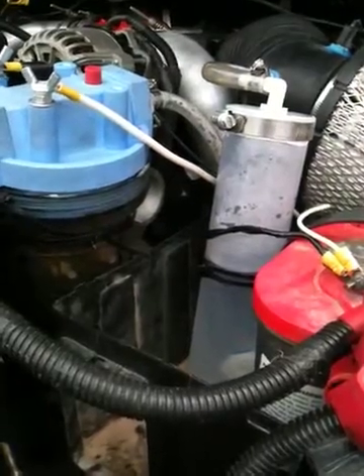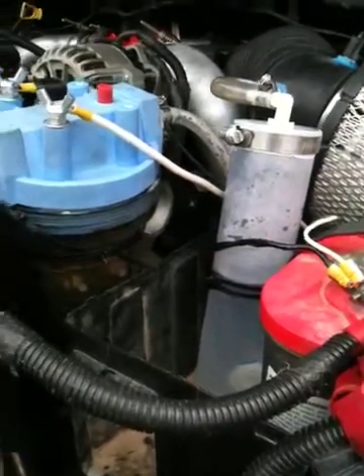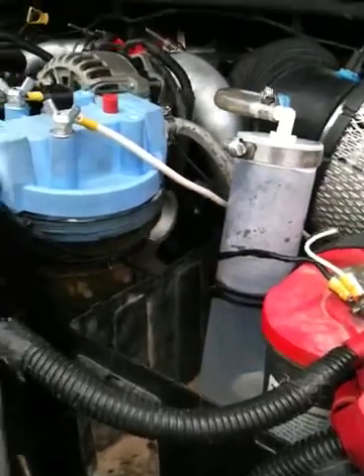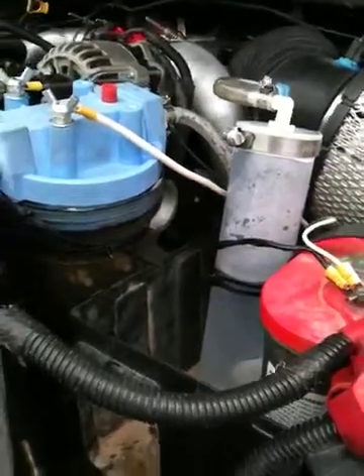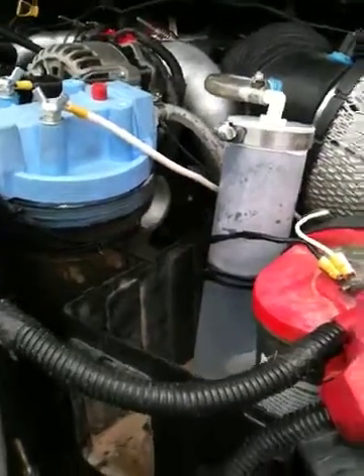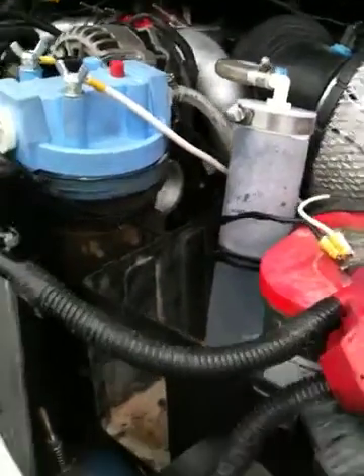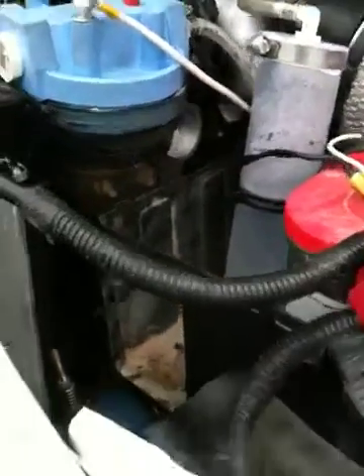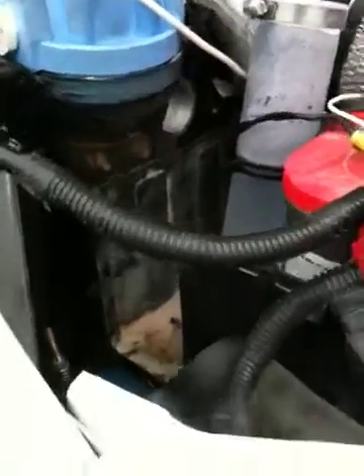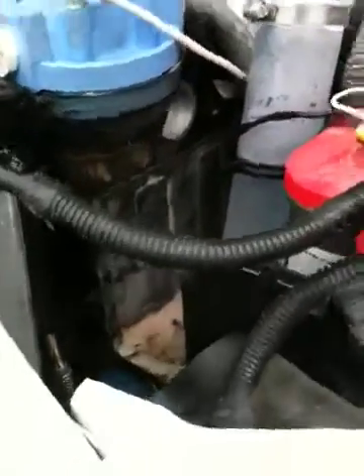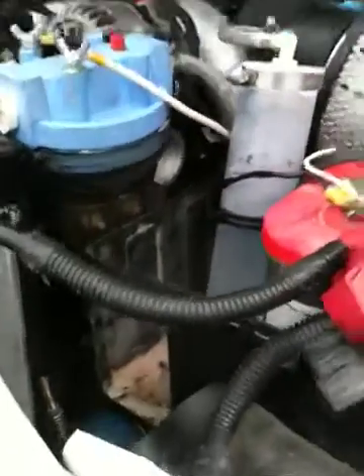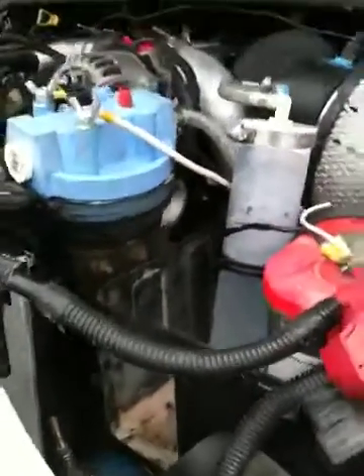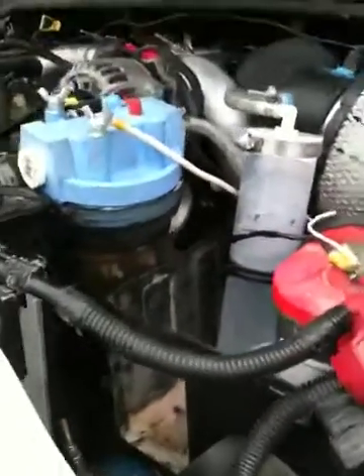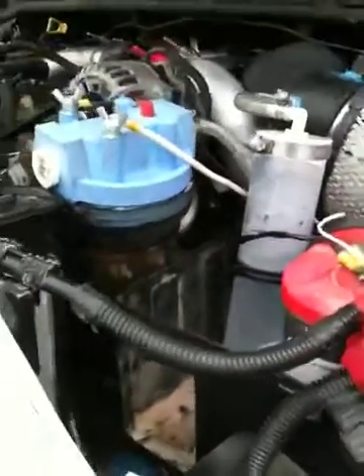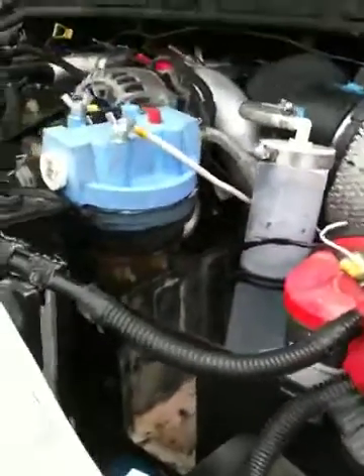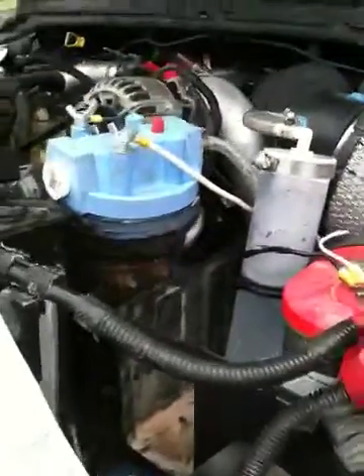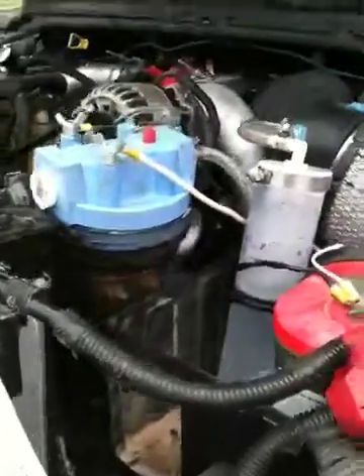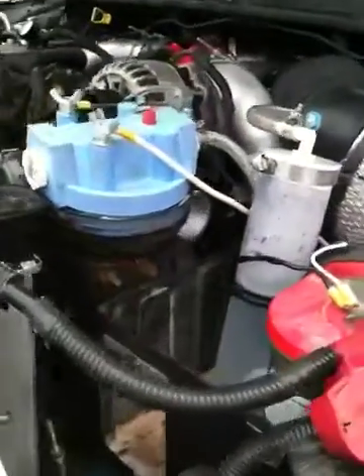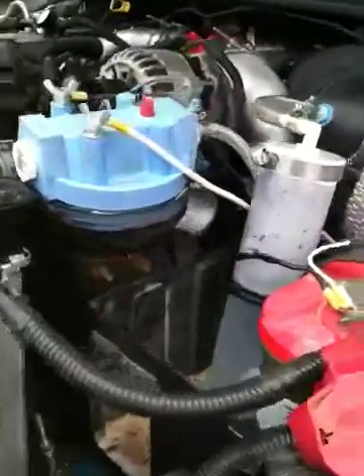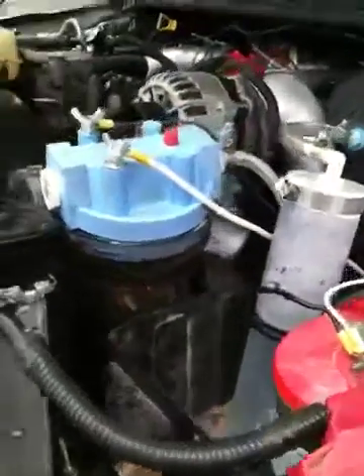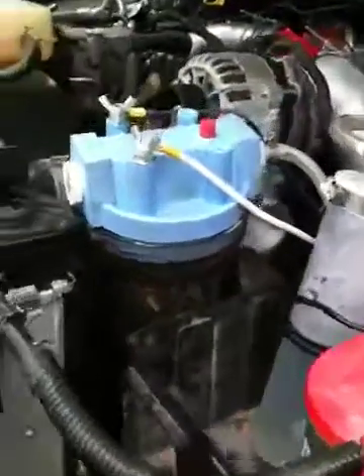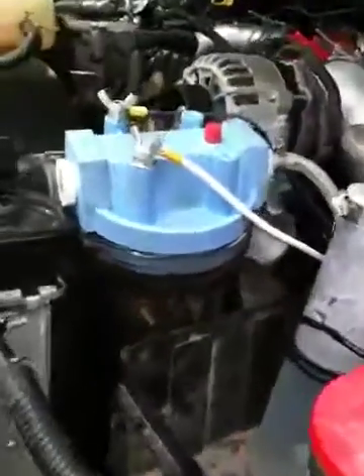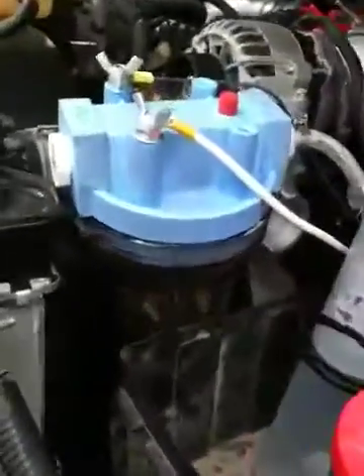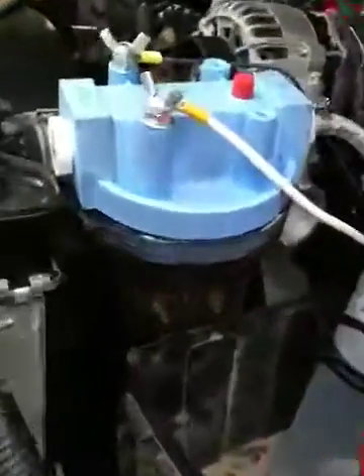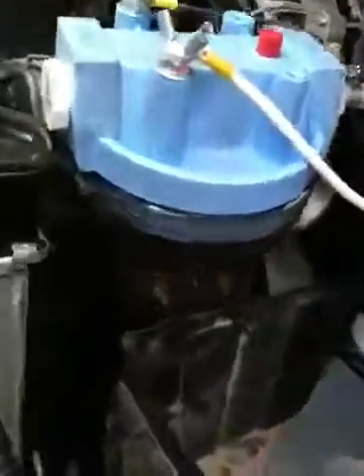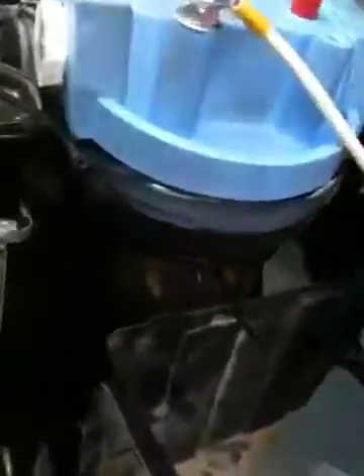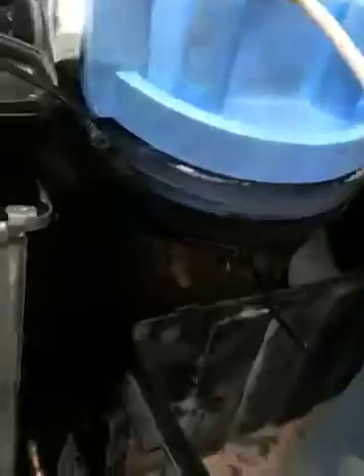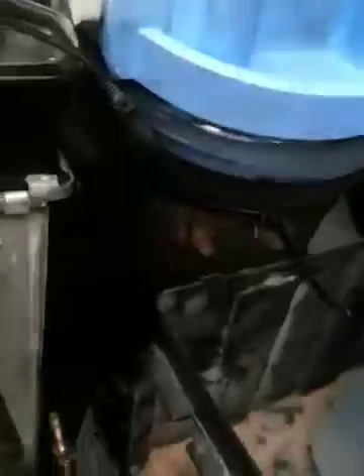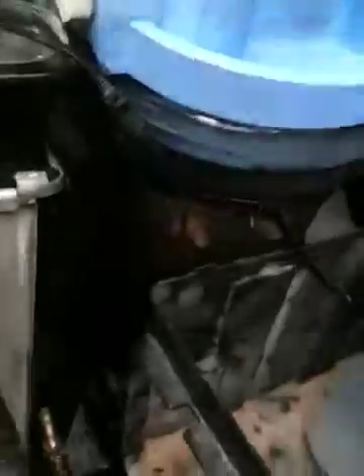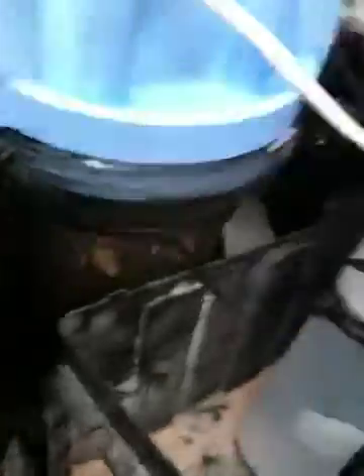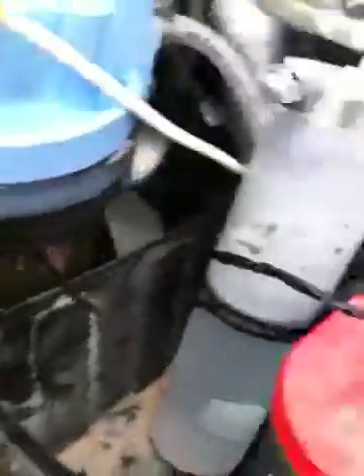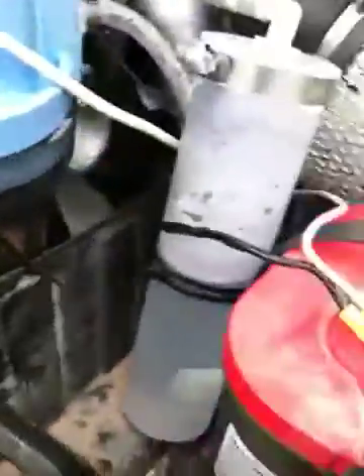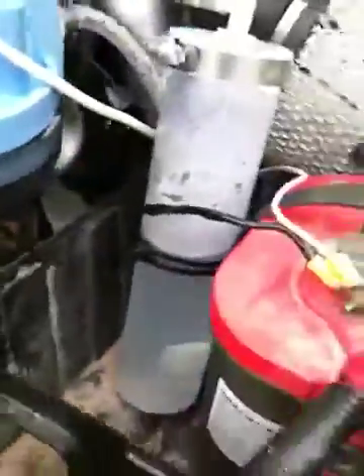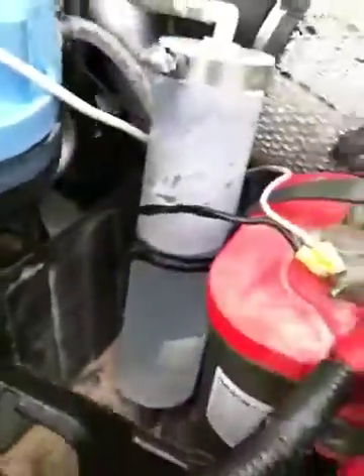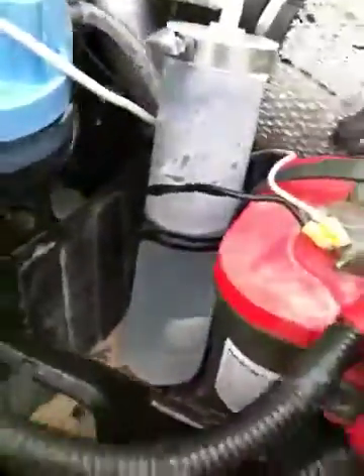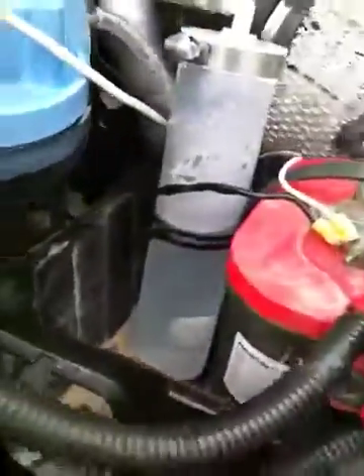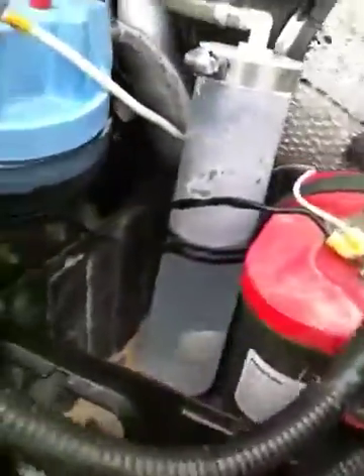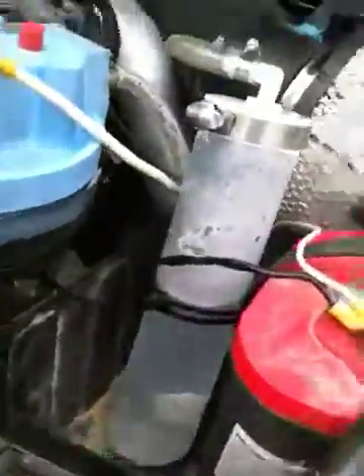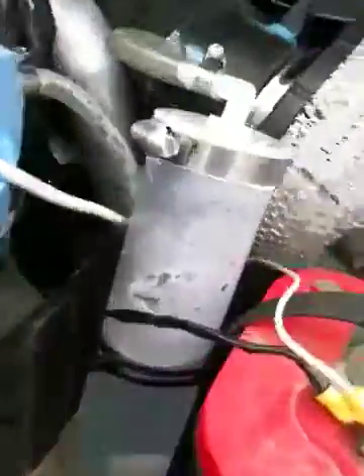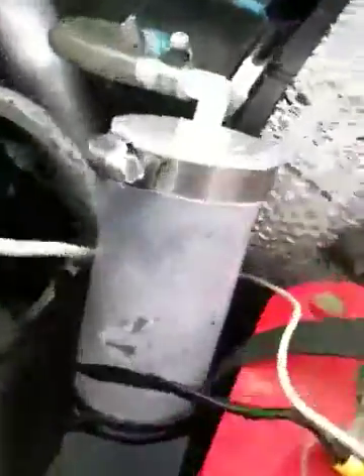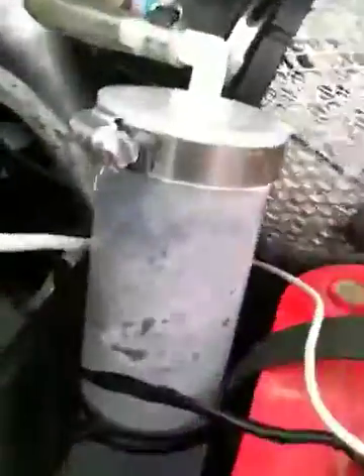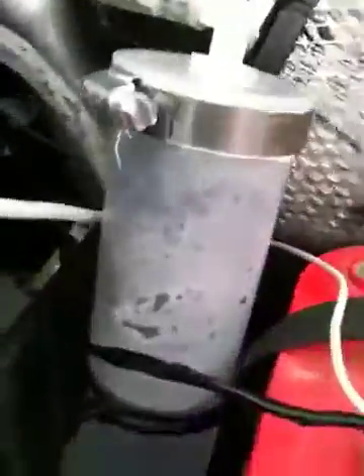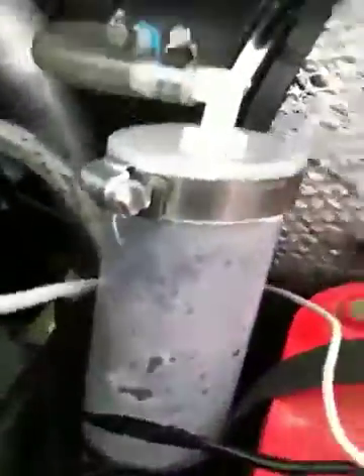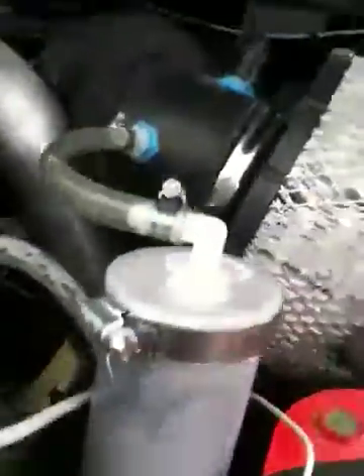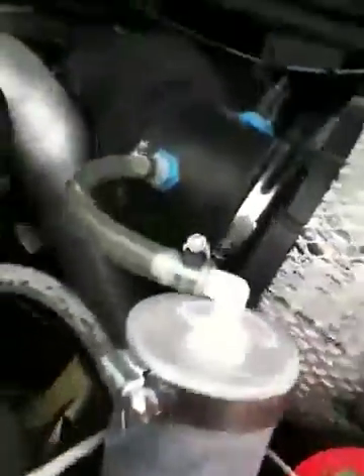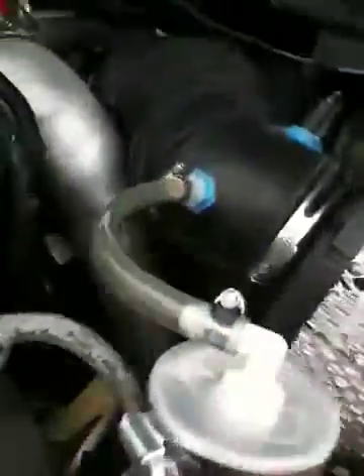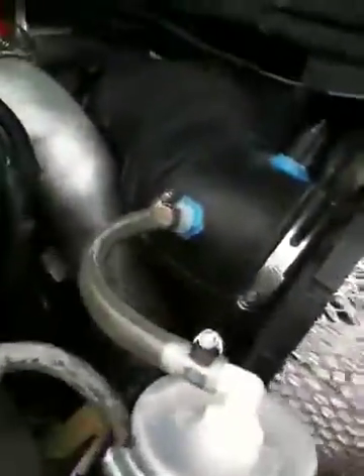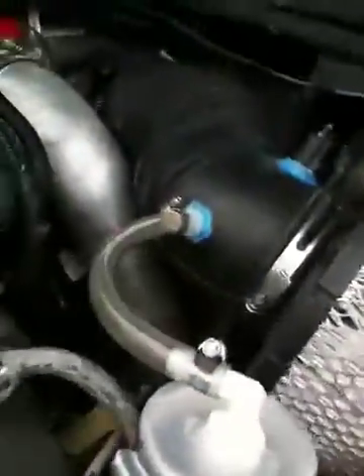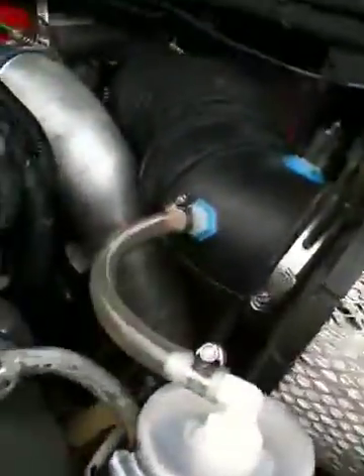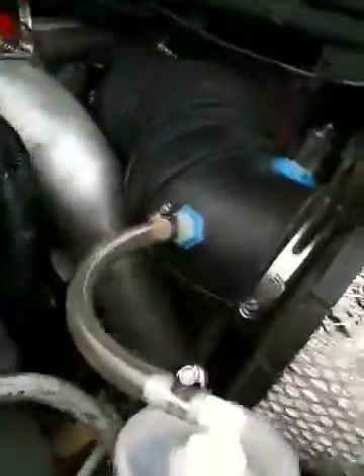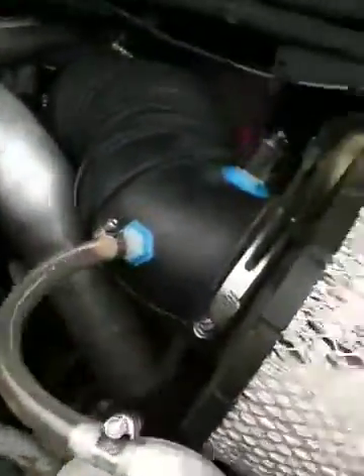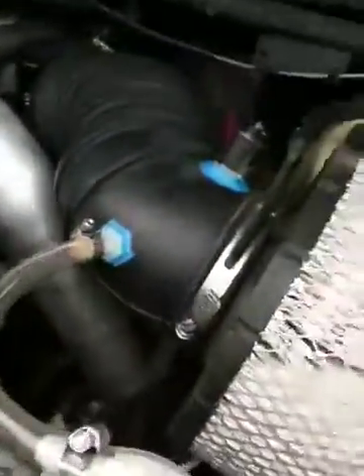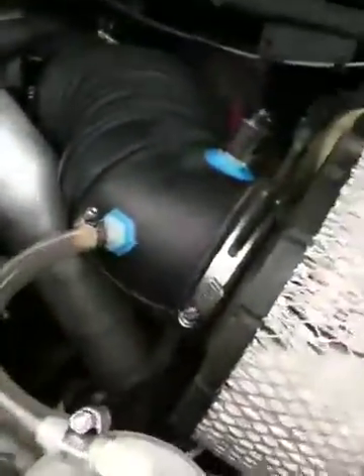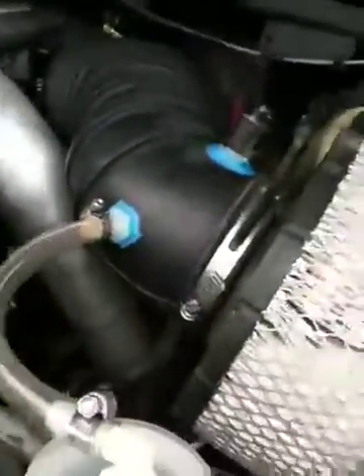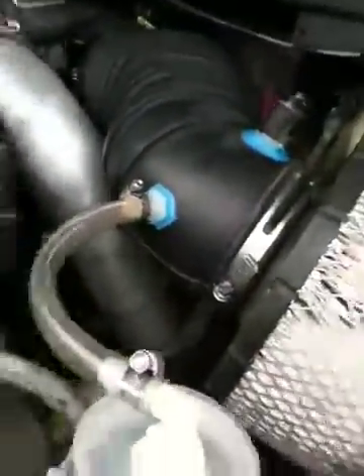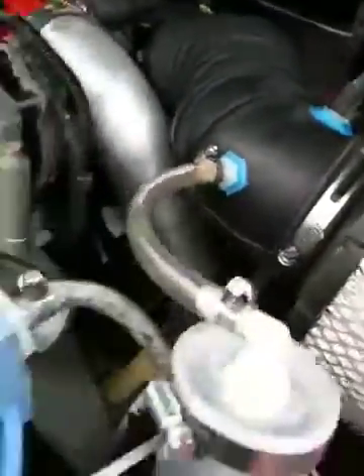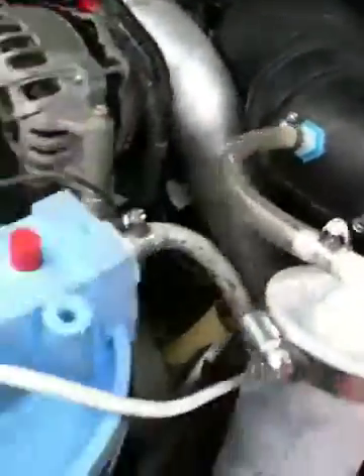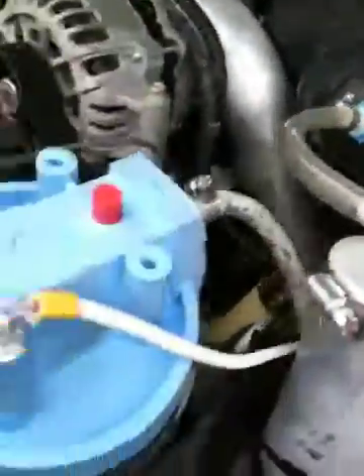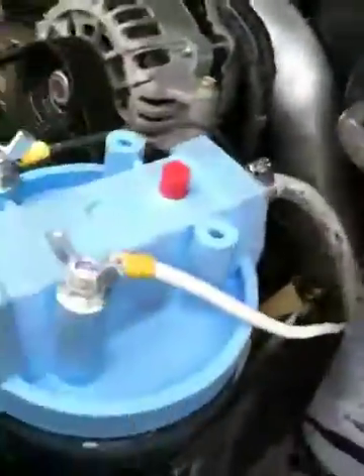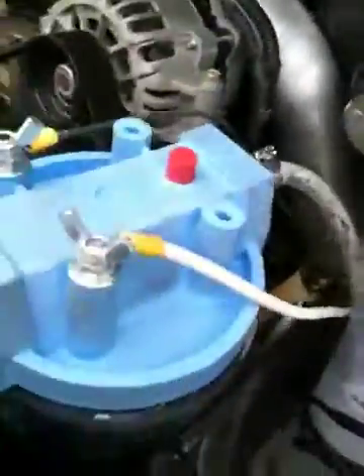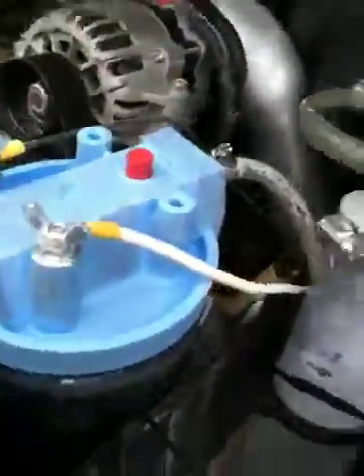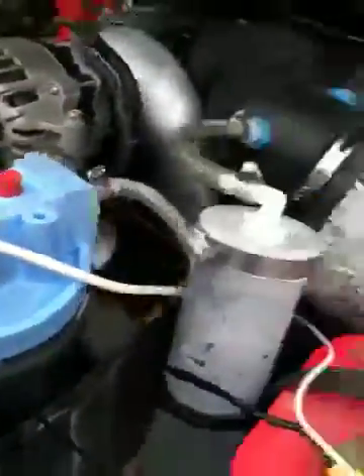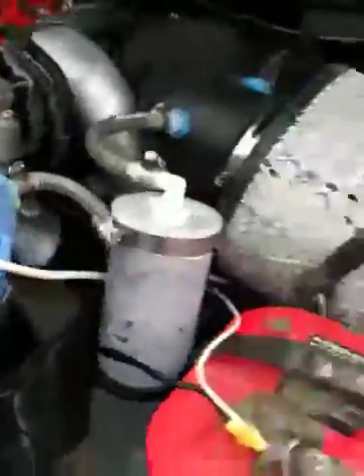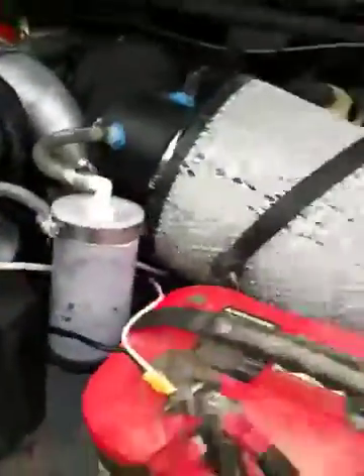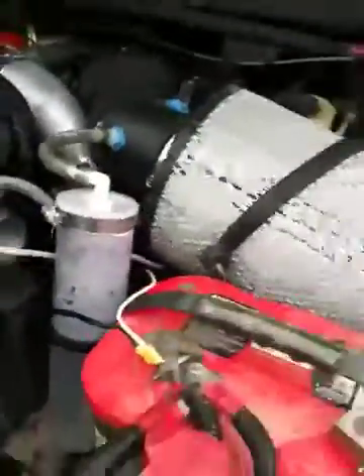Alright, so here's the cell all hooked up. There's the bubbler. The bubbler chain goes into my intake here.